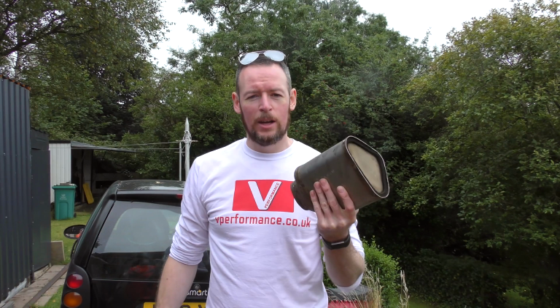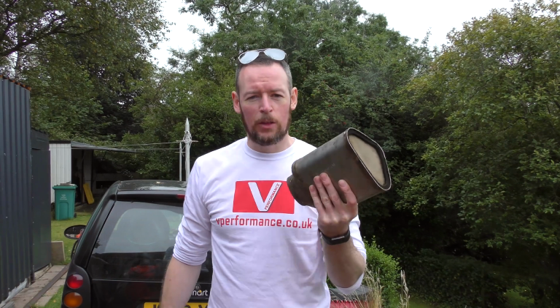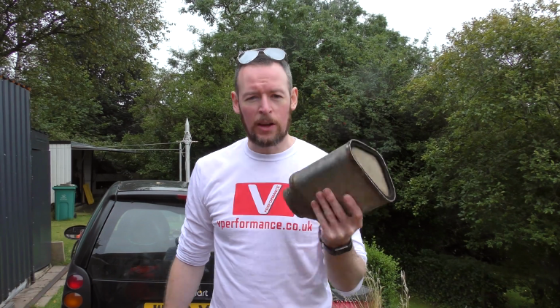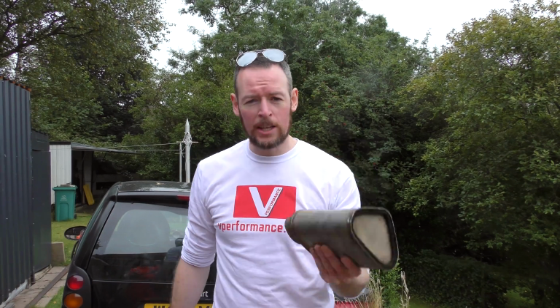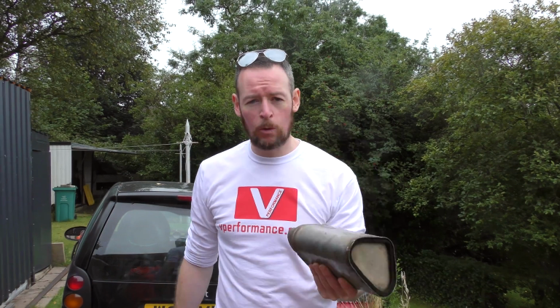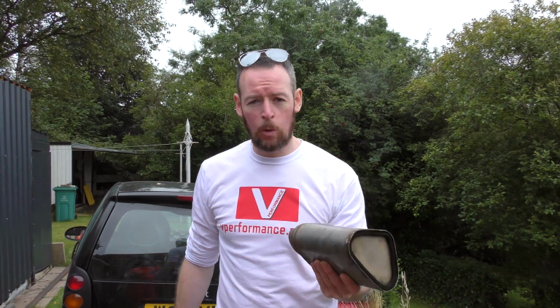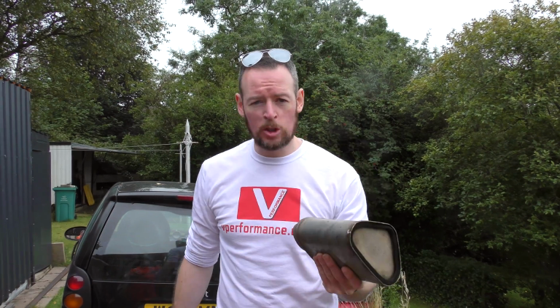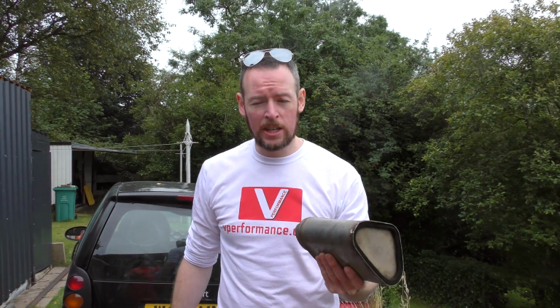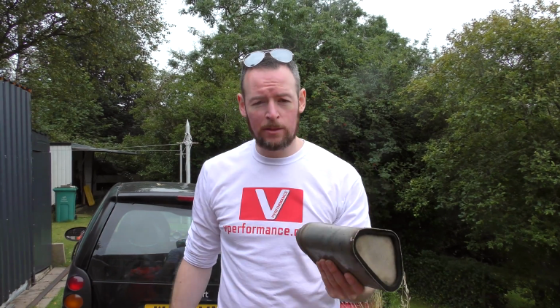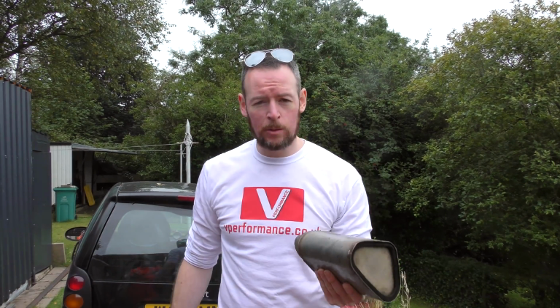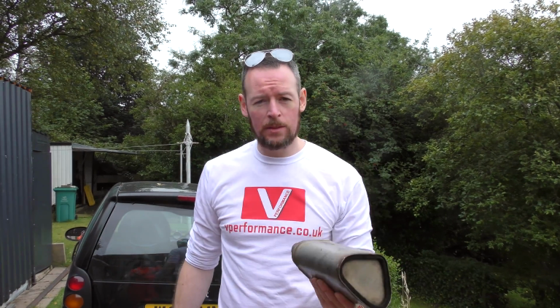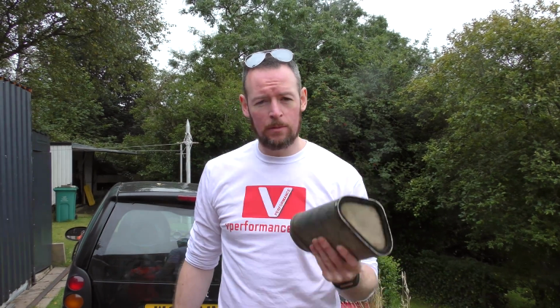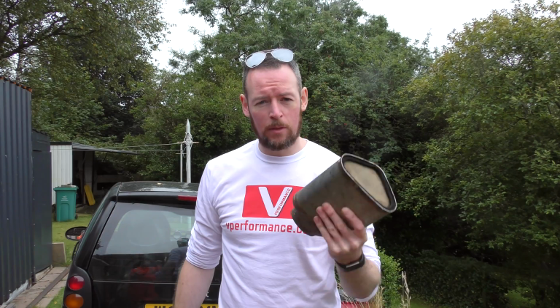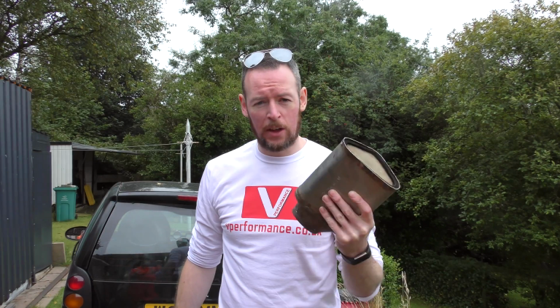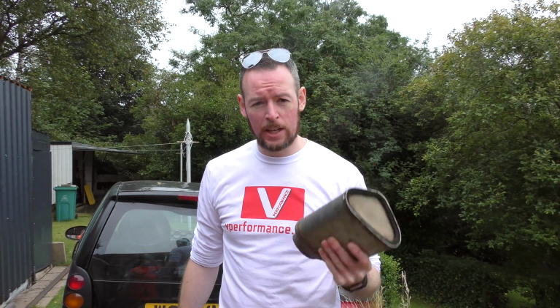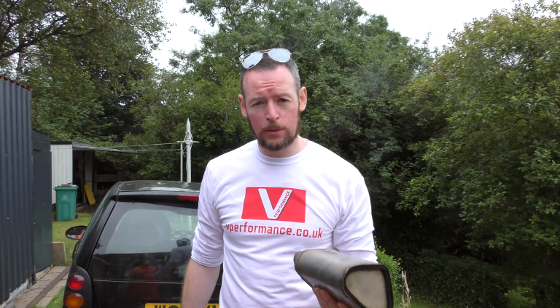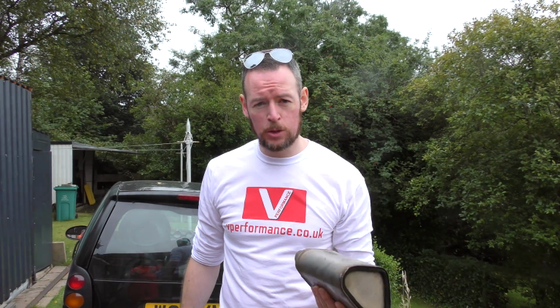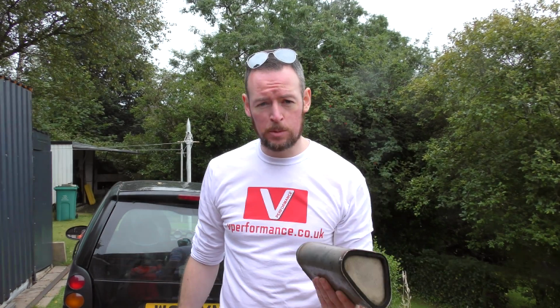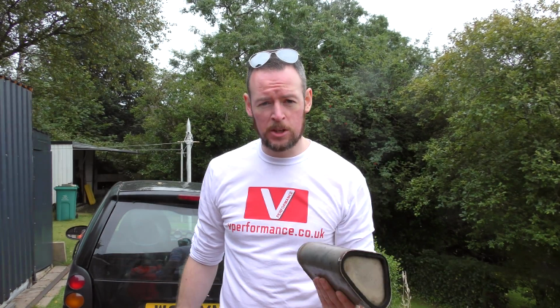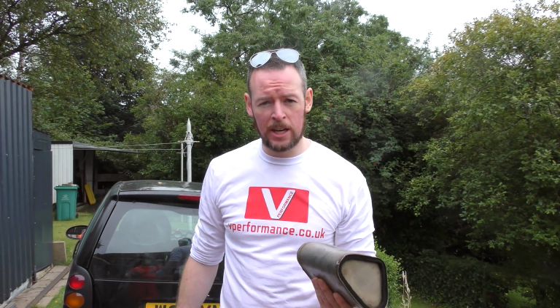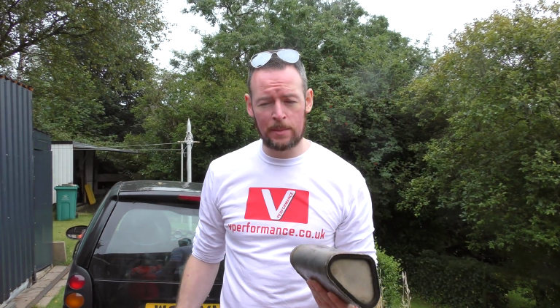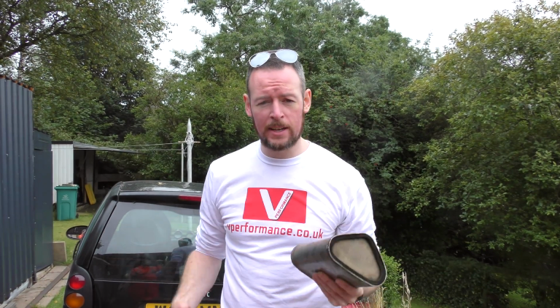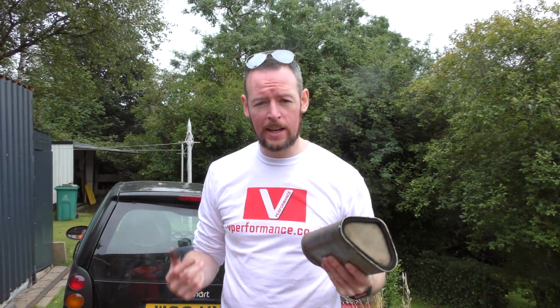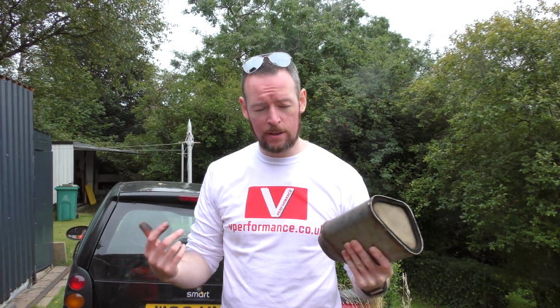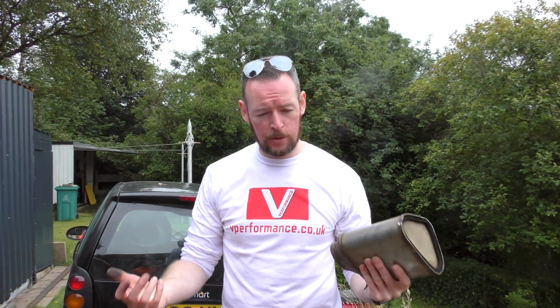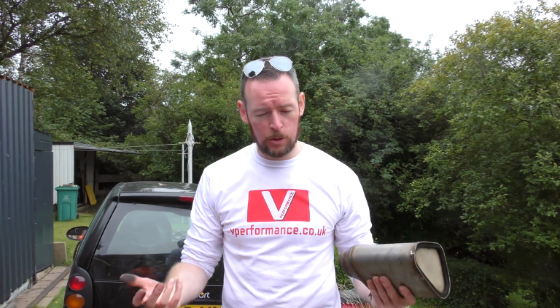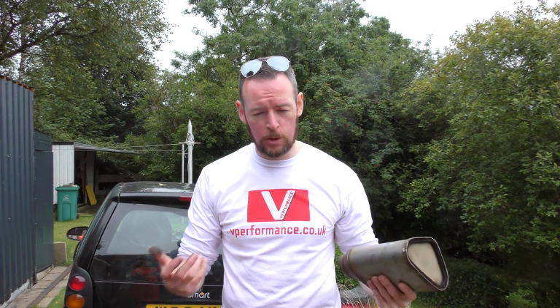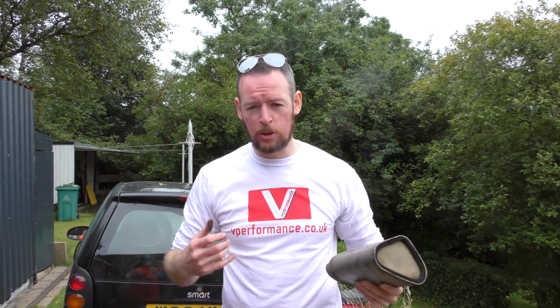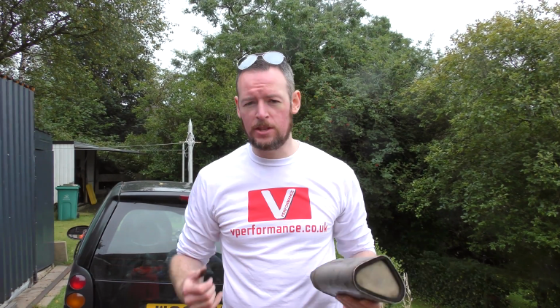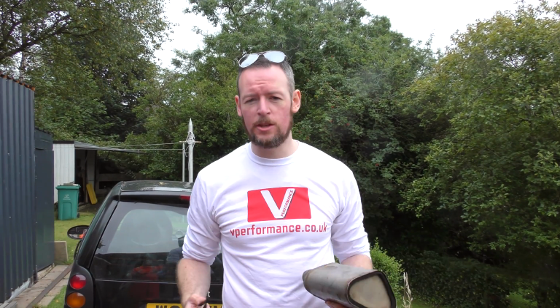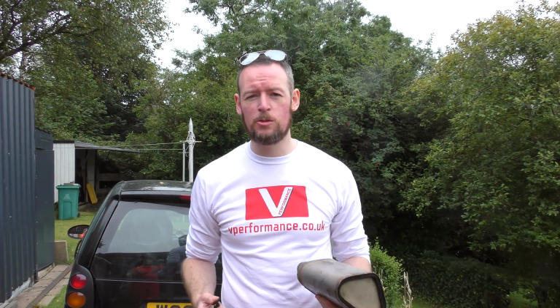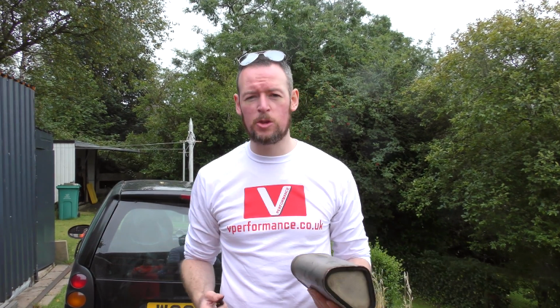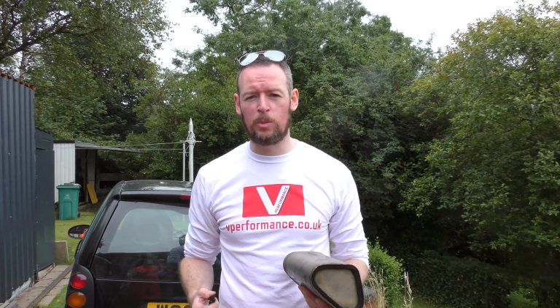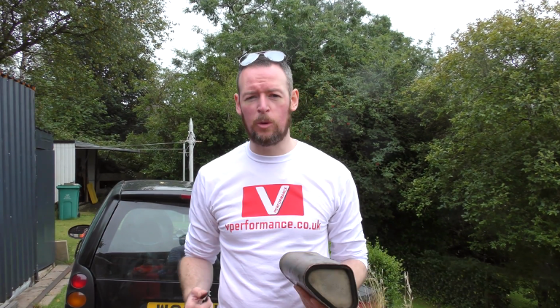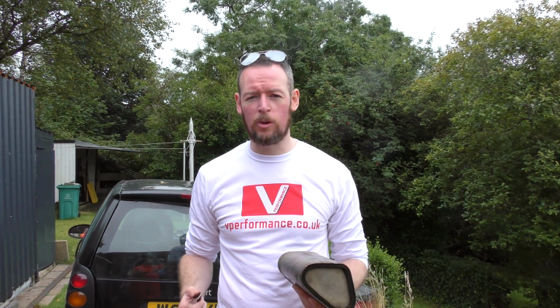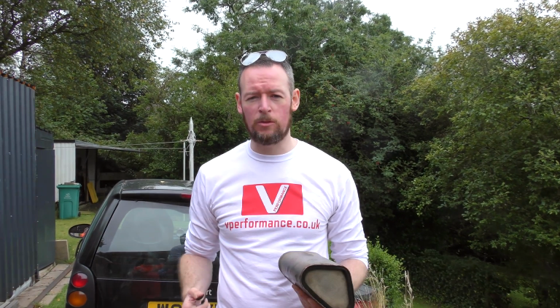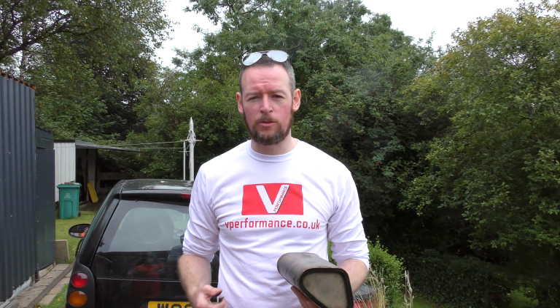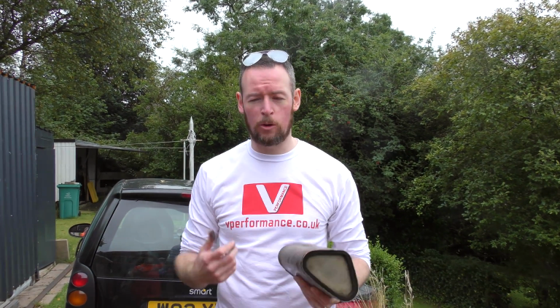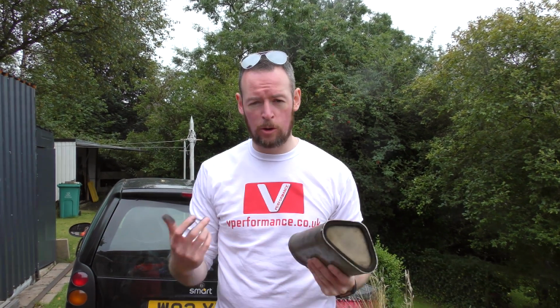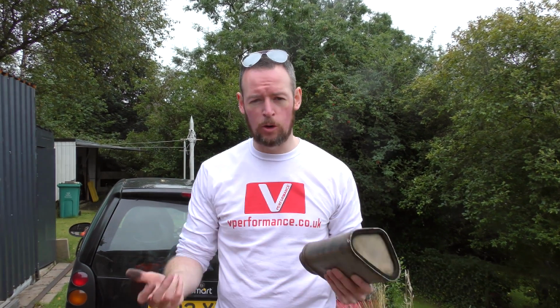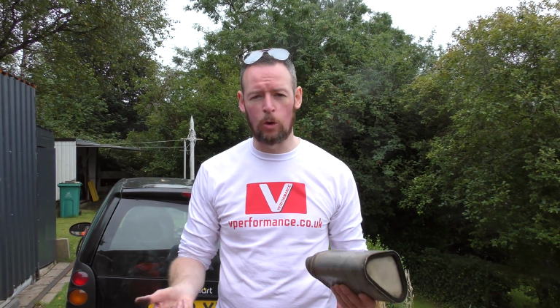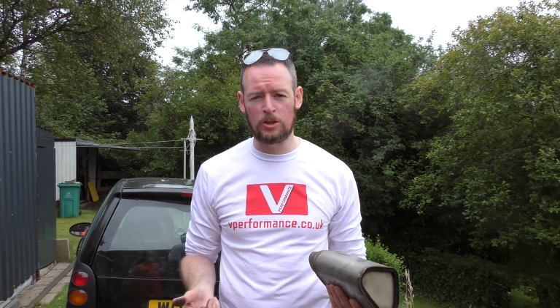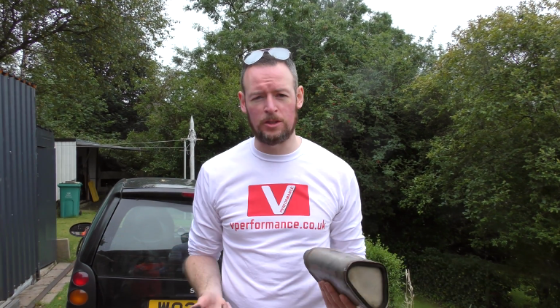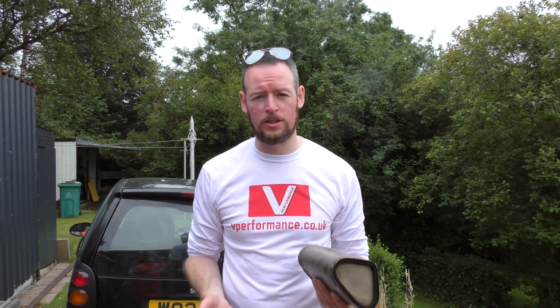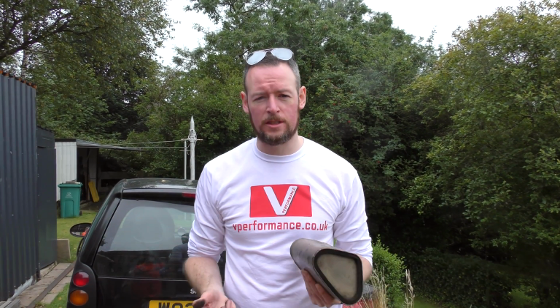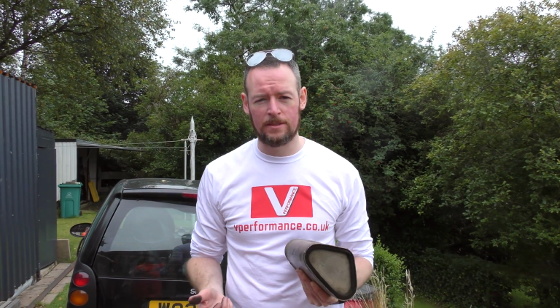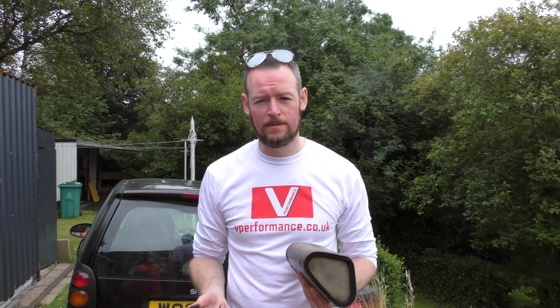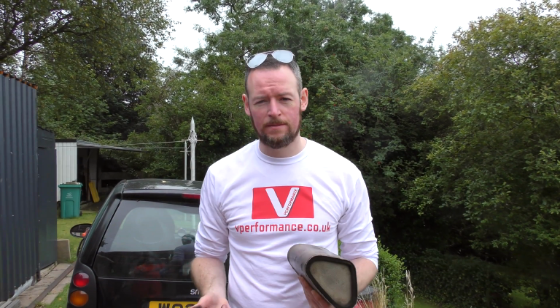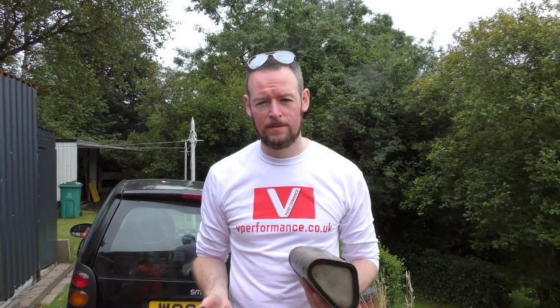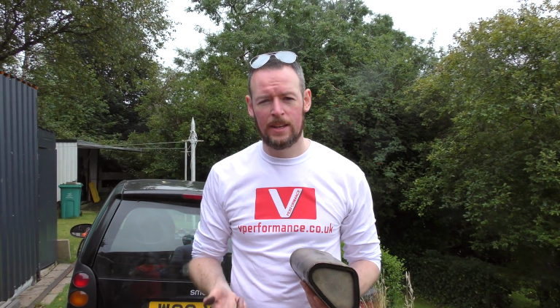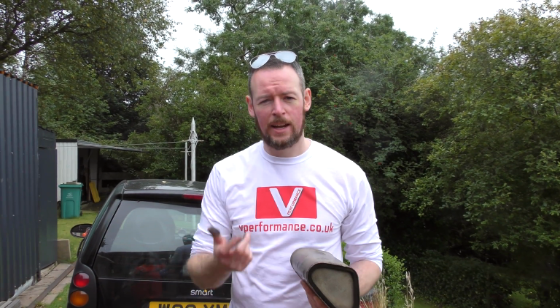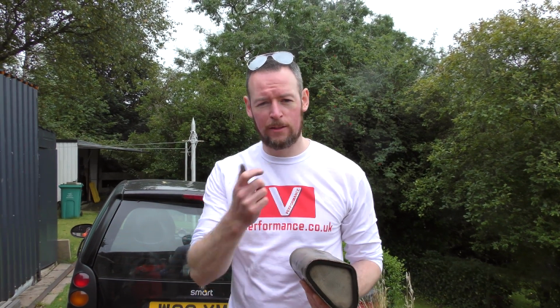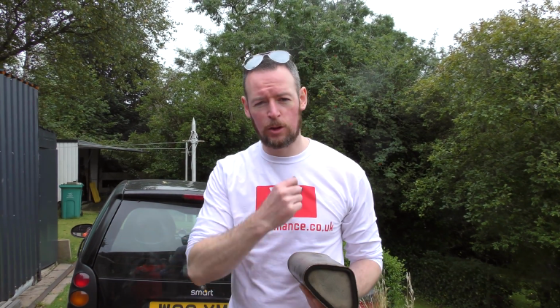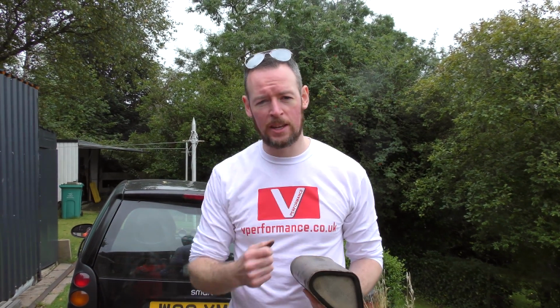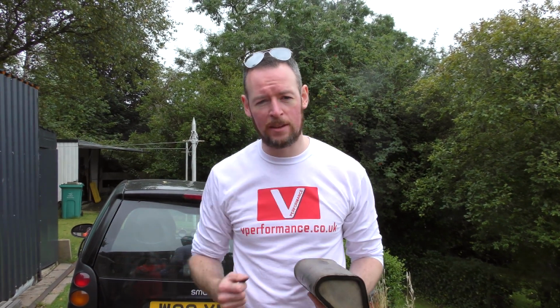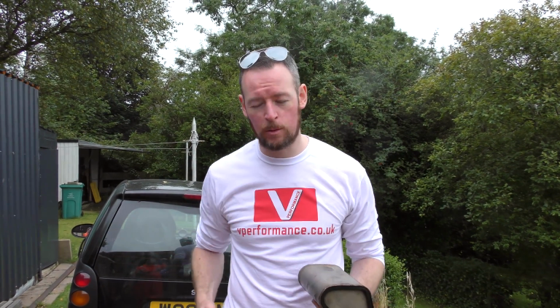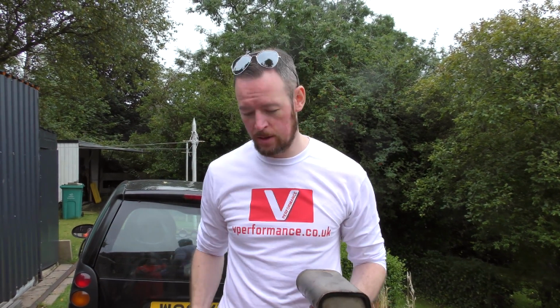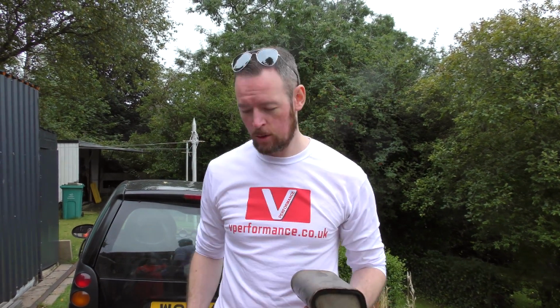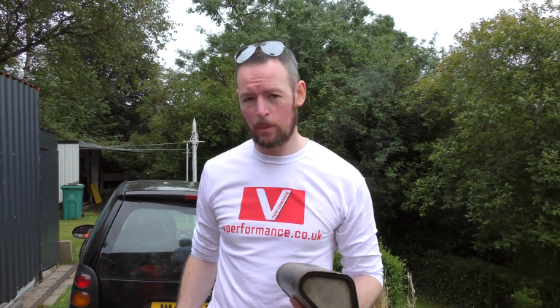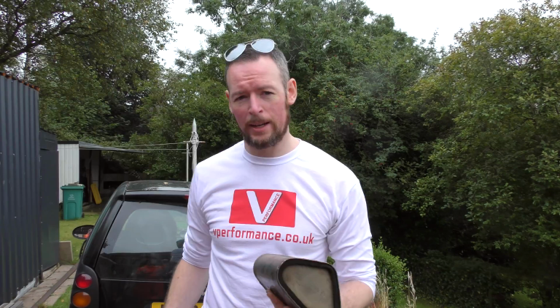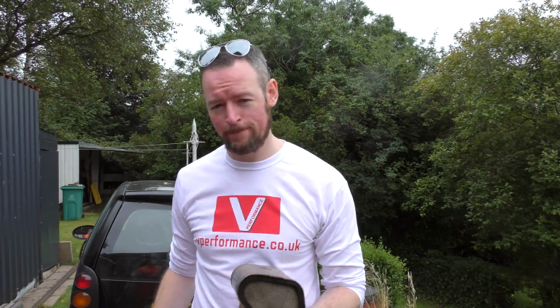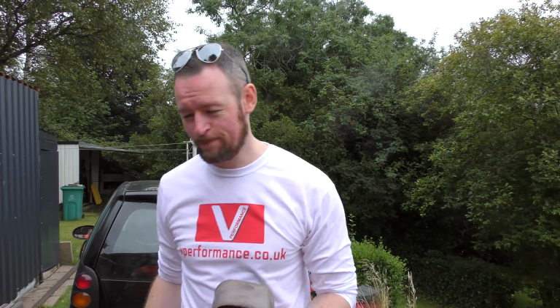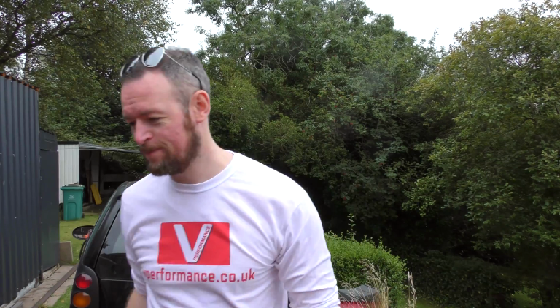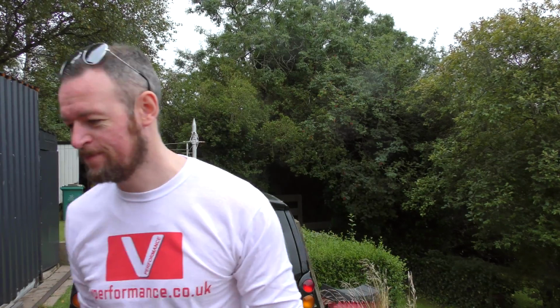Thank you for watching everyone. Thank you for subscribing and for your continued support for our nonsense. Have a good day everyone. Goodbye.